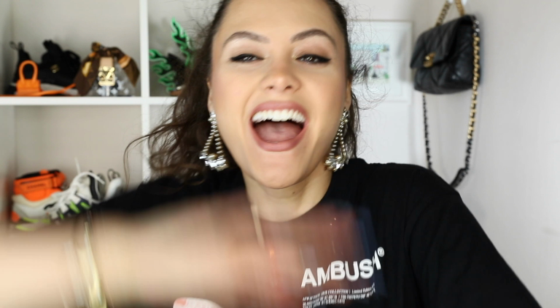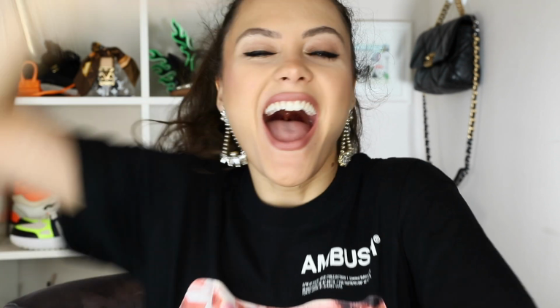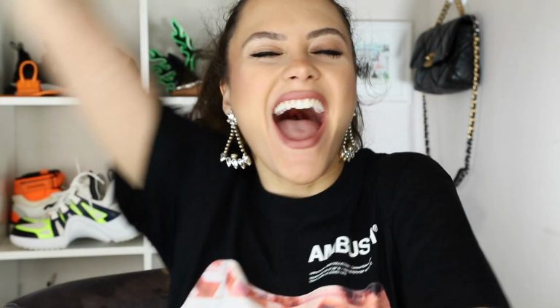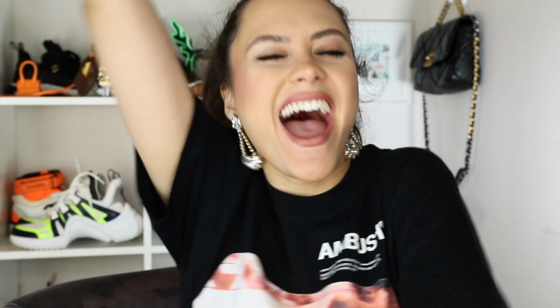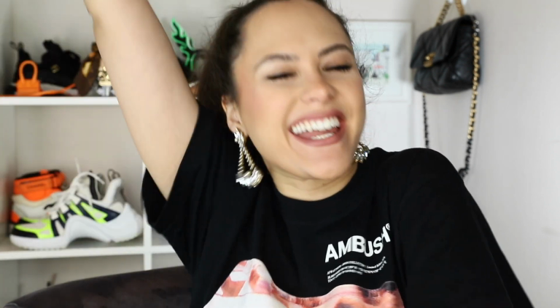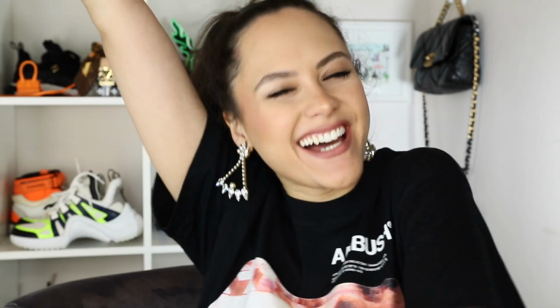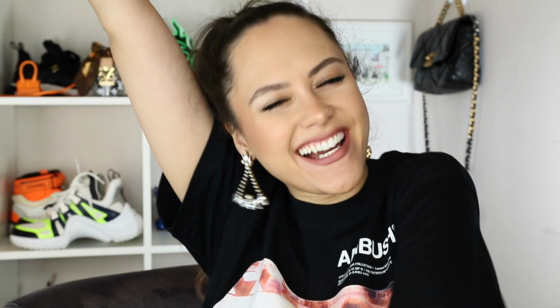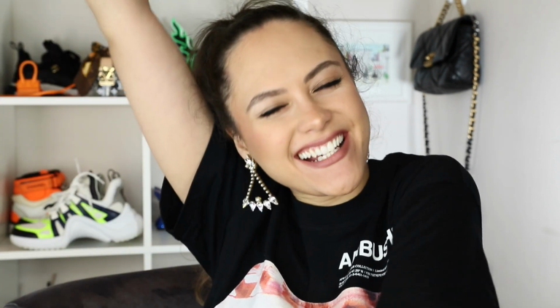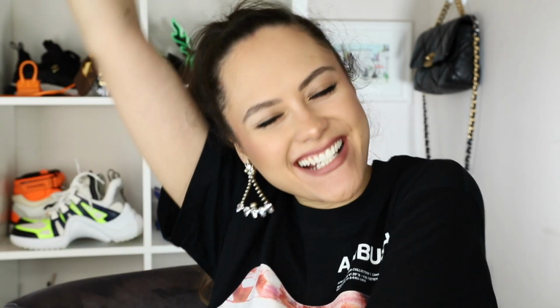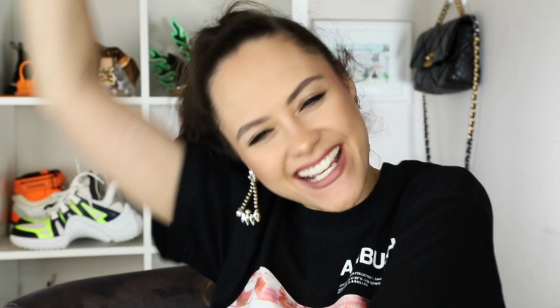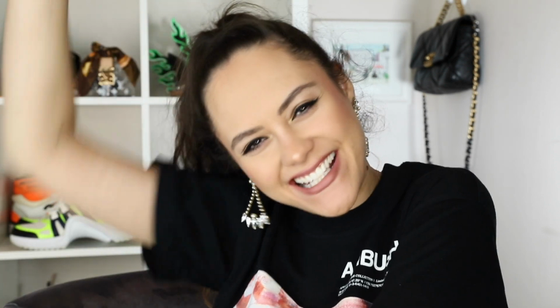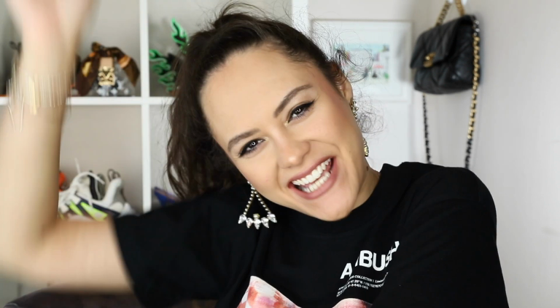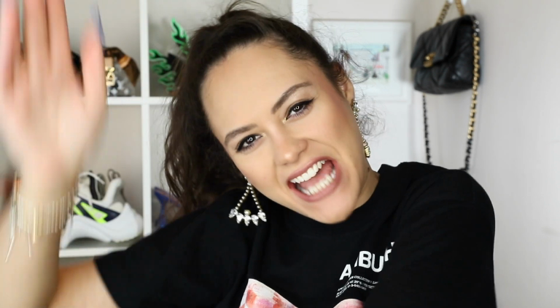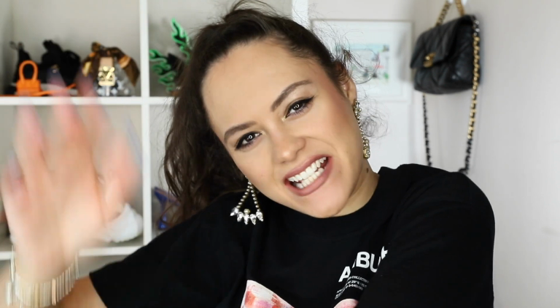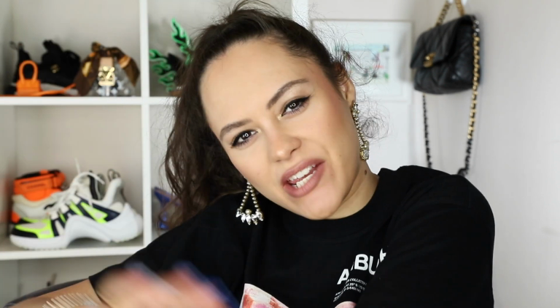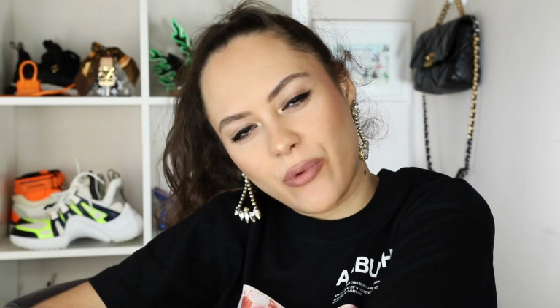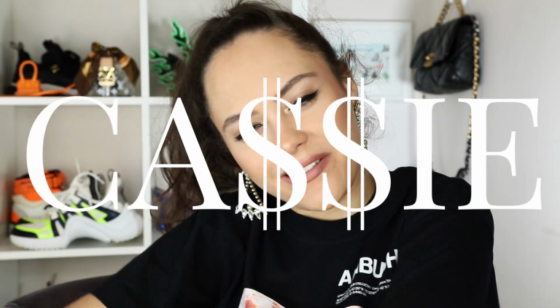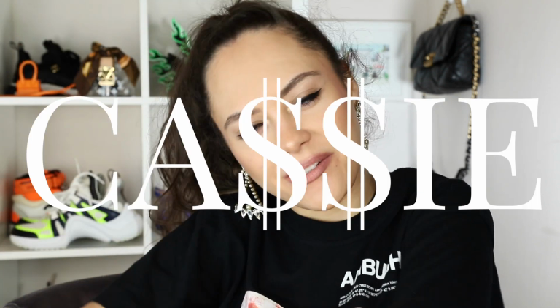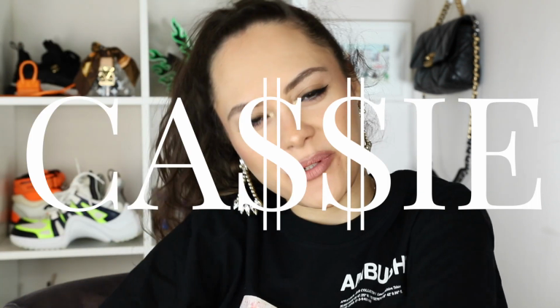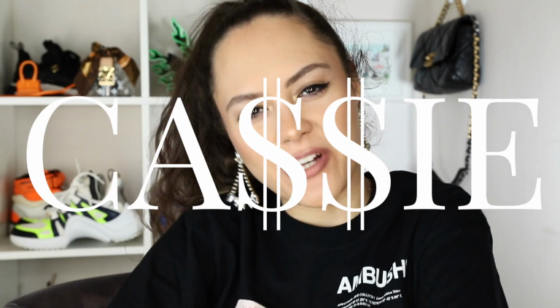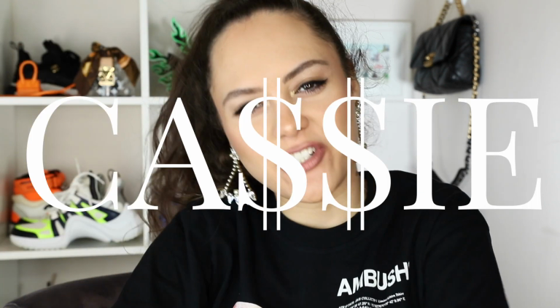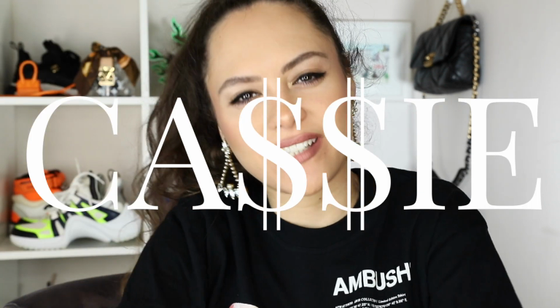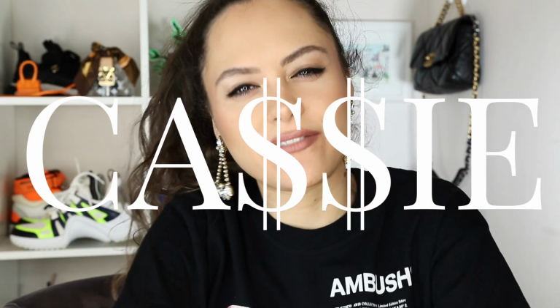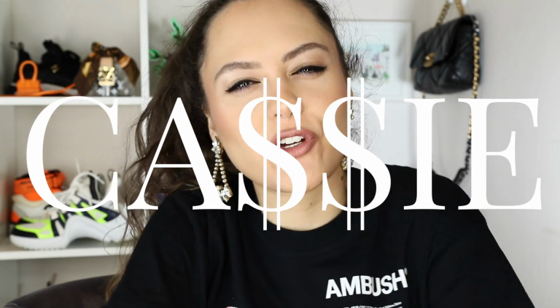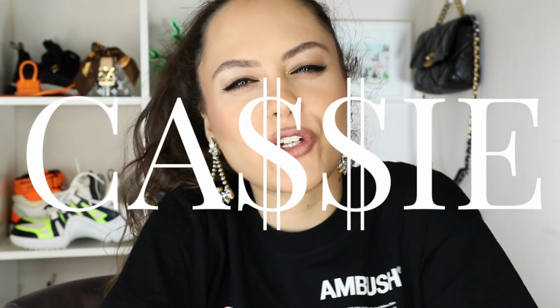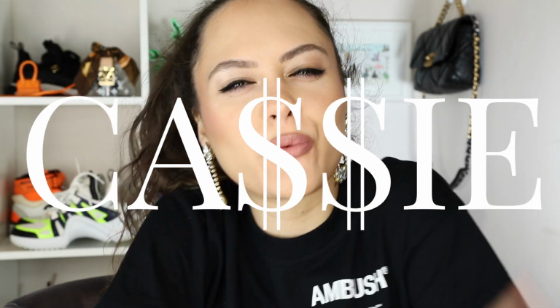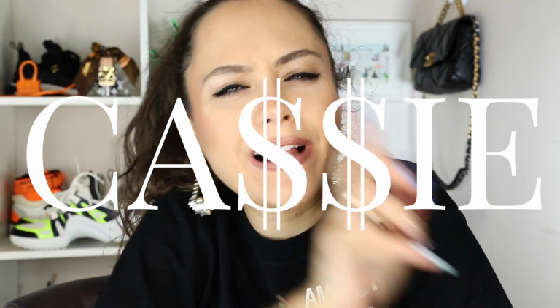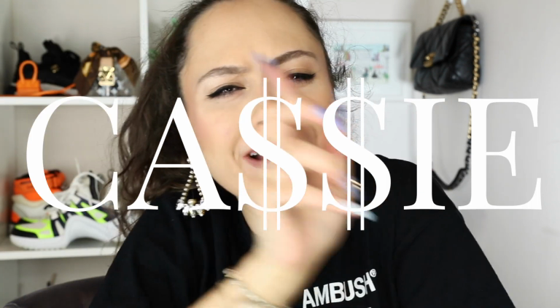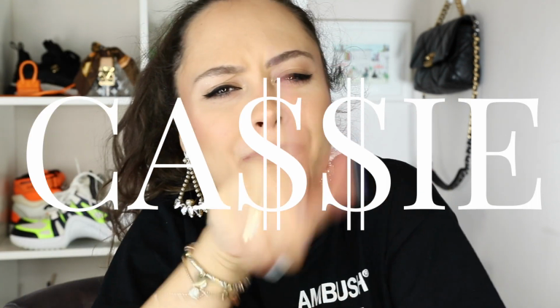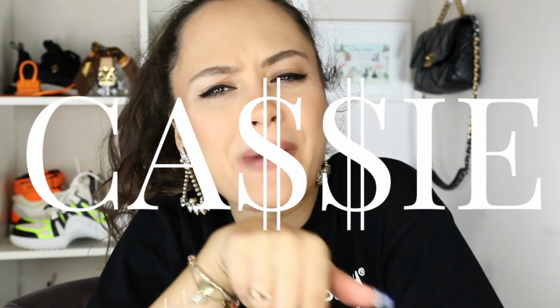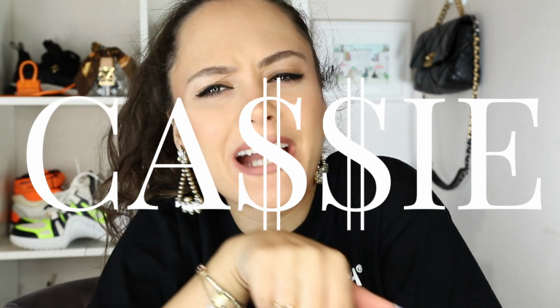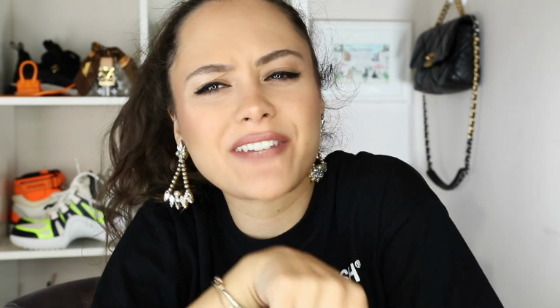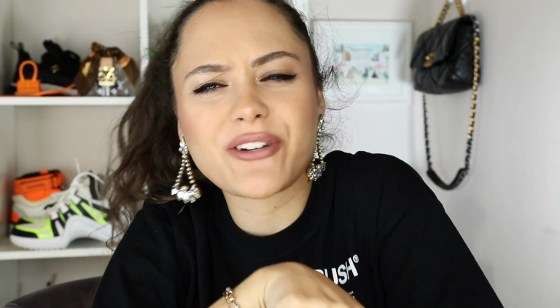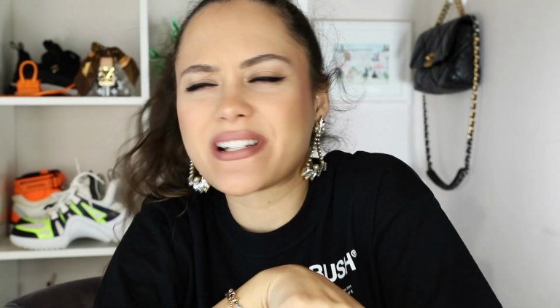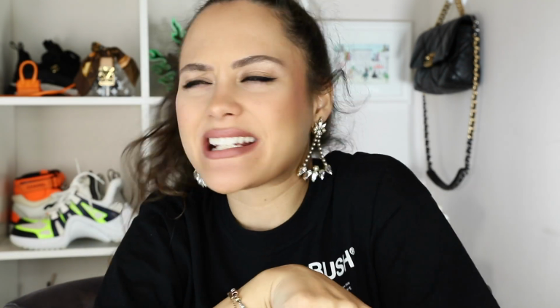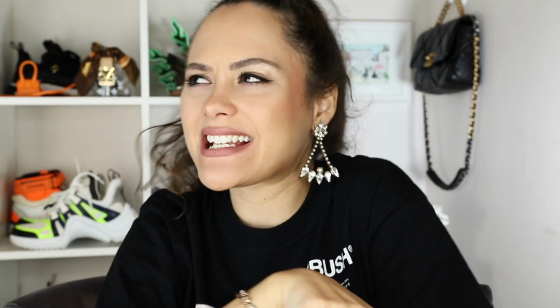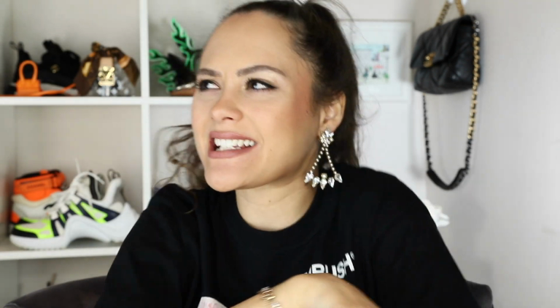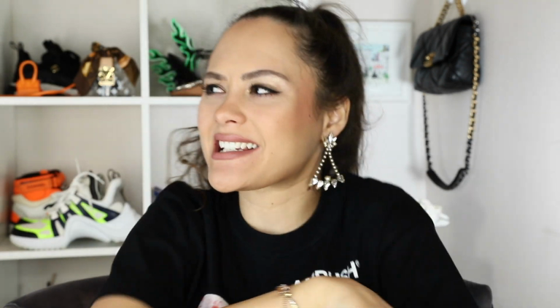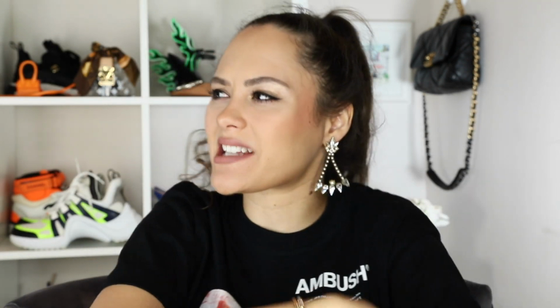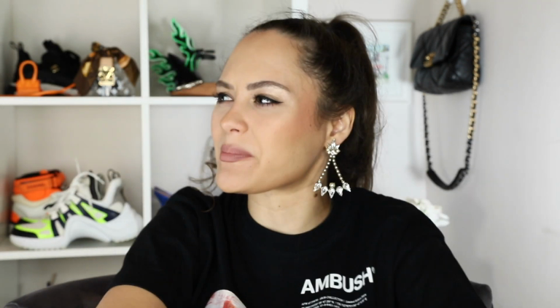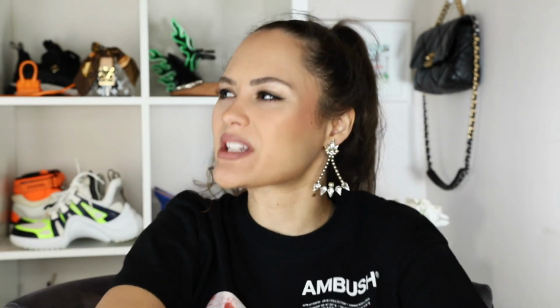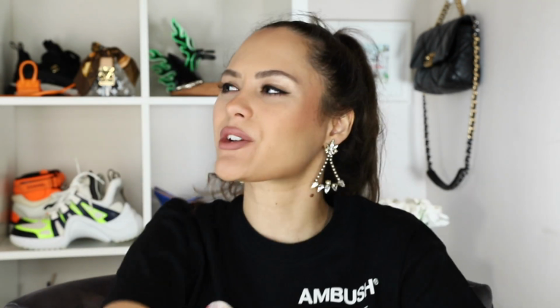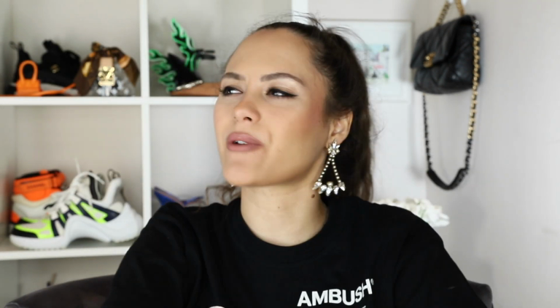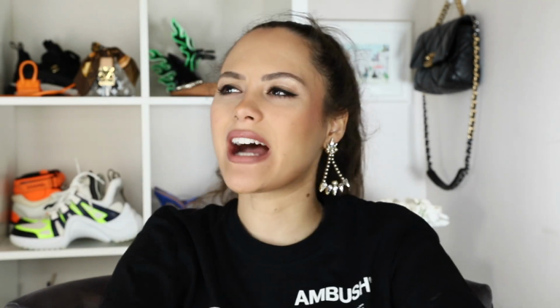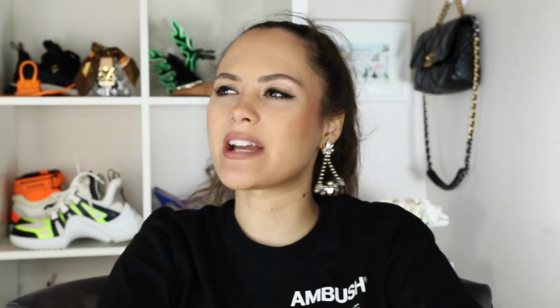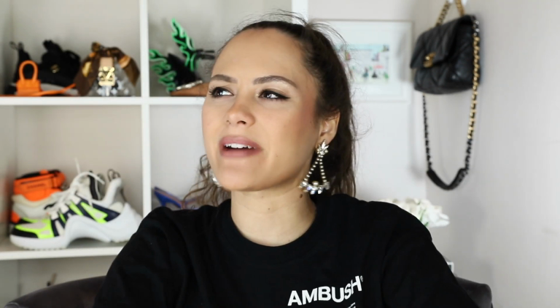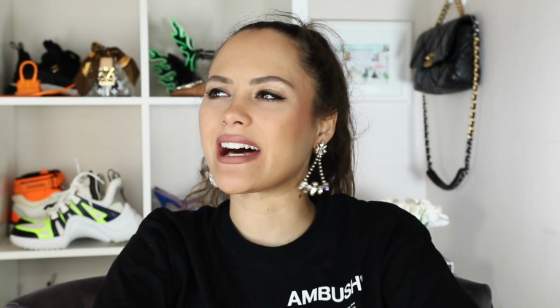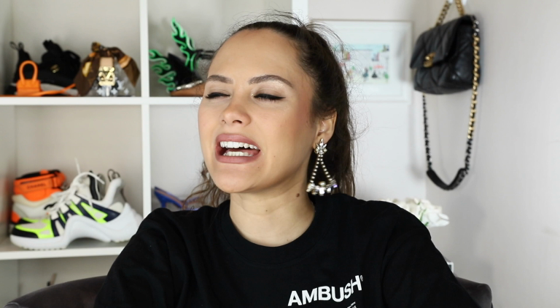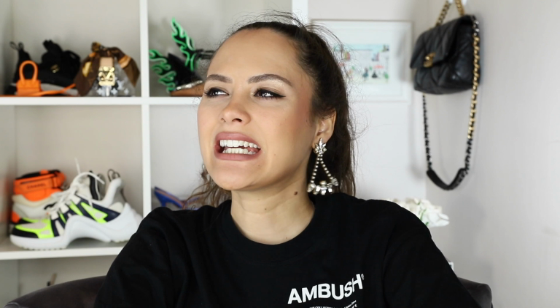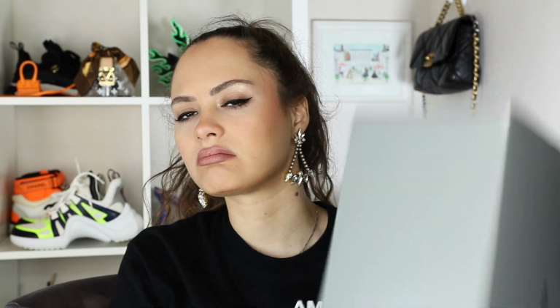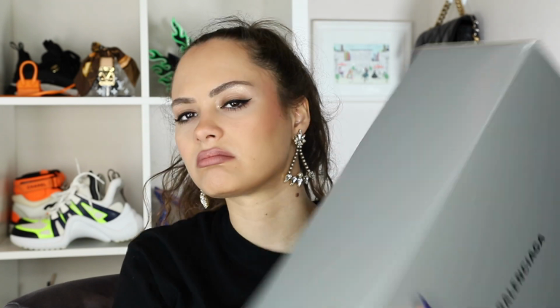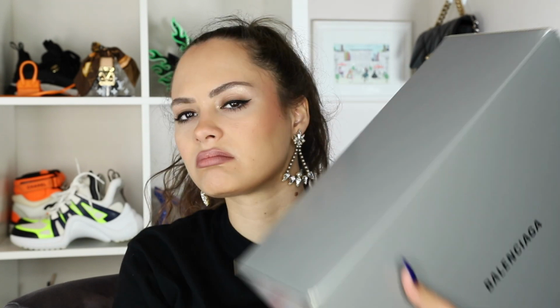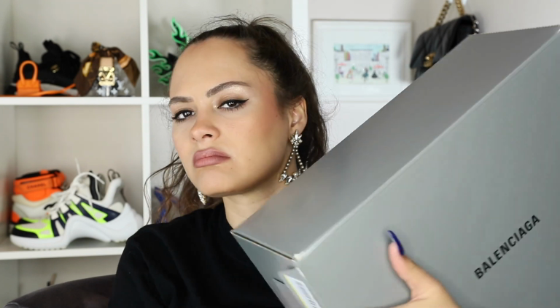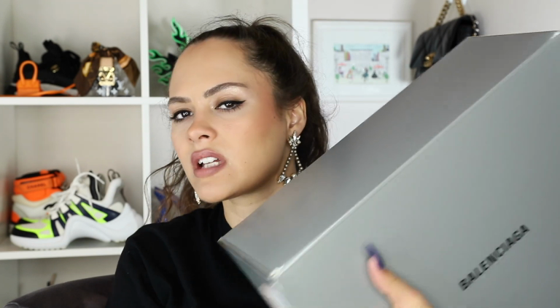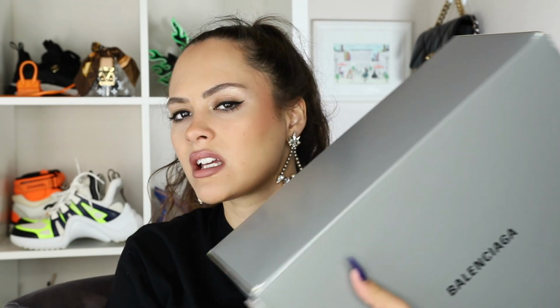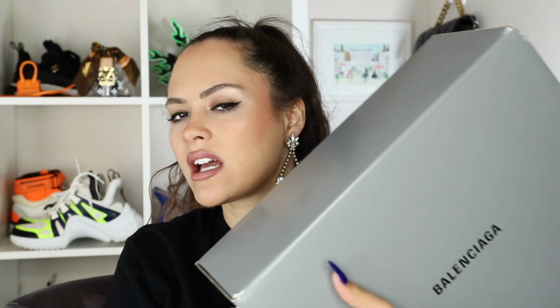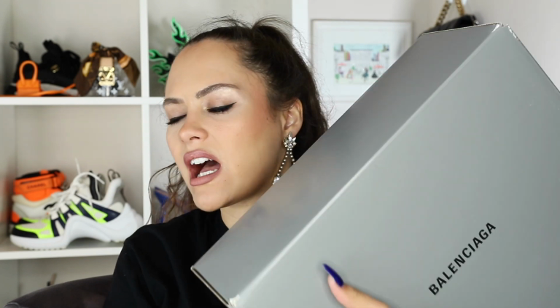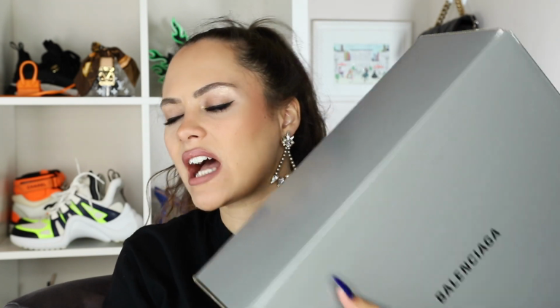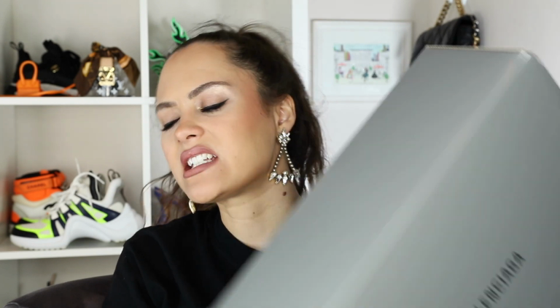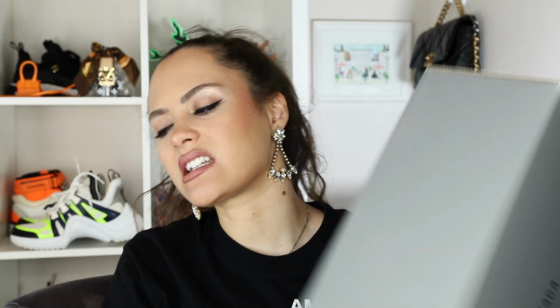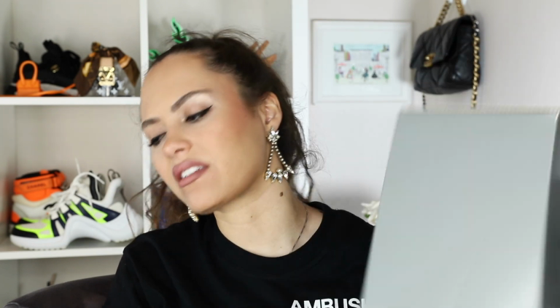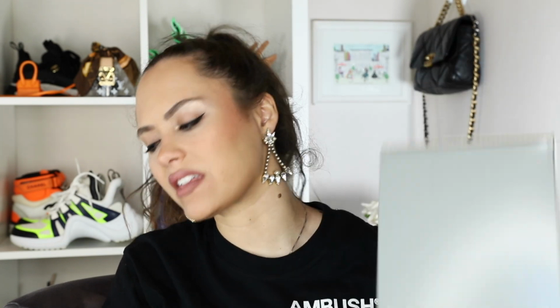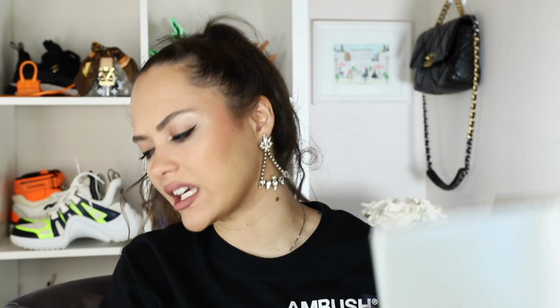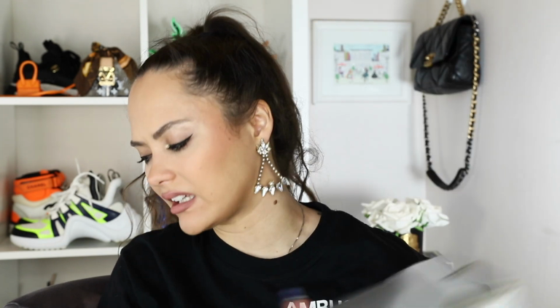Hey guys, it's Cassie. Welcome to my channel if you're new, welcome back if you're a seasoned subscriber. I did a thing.